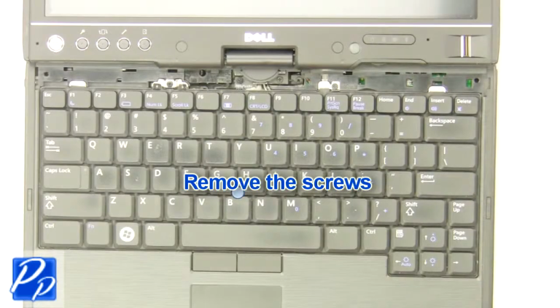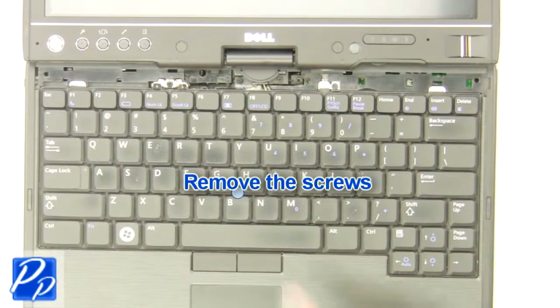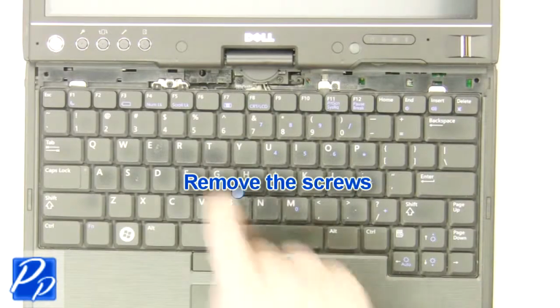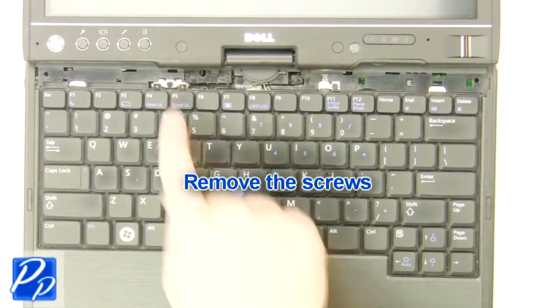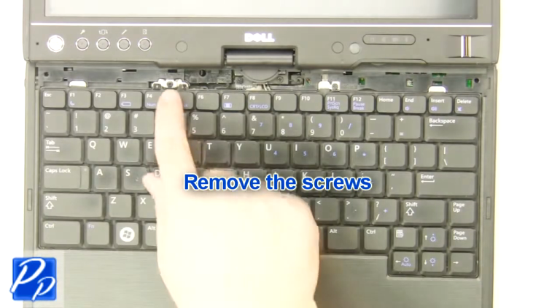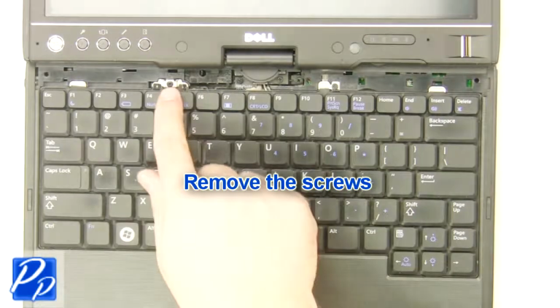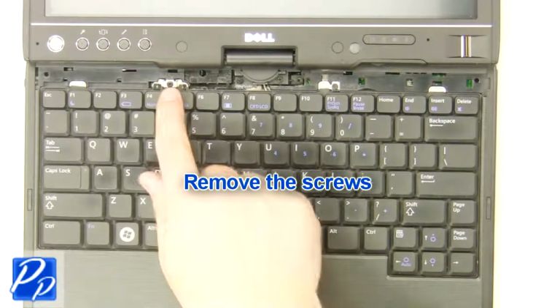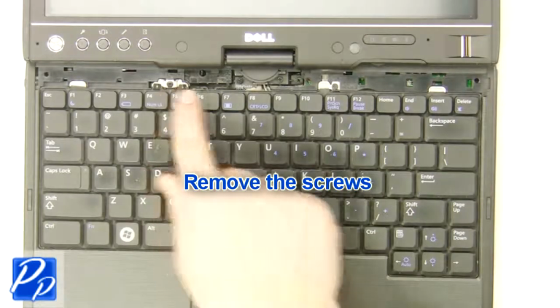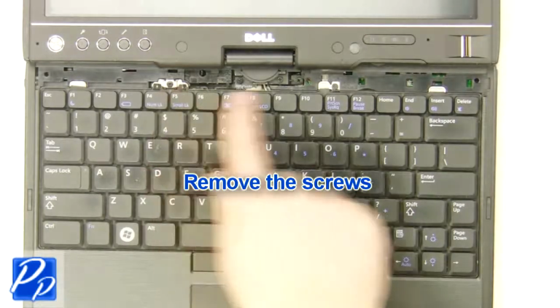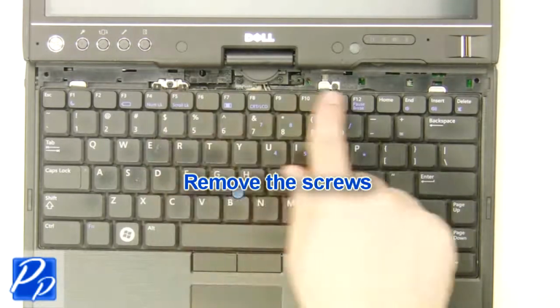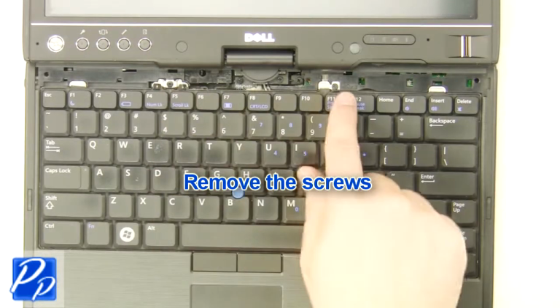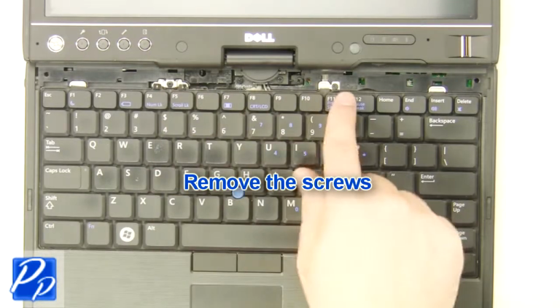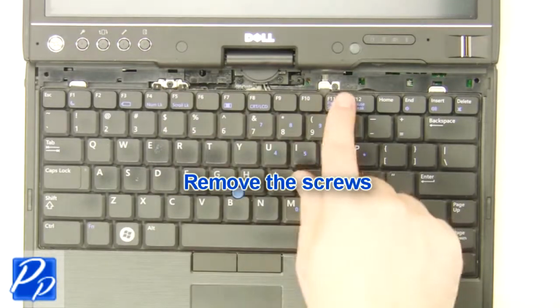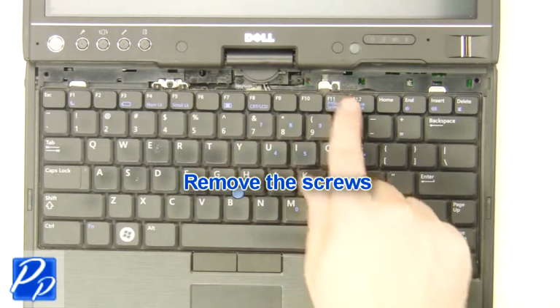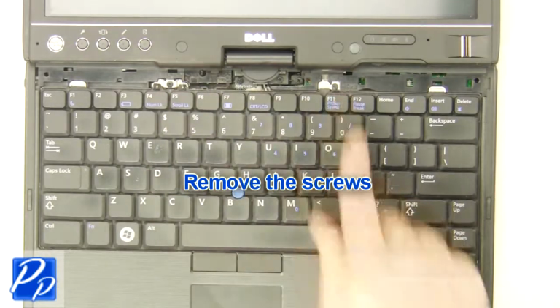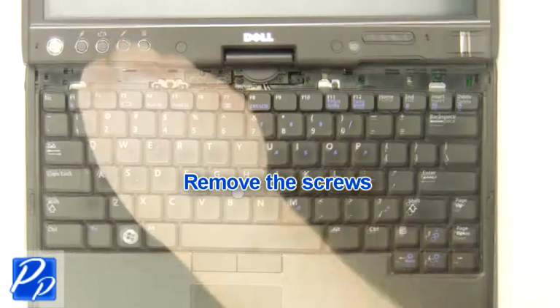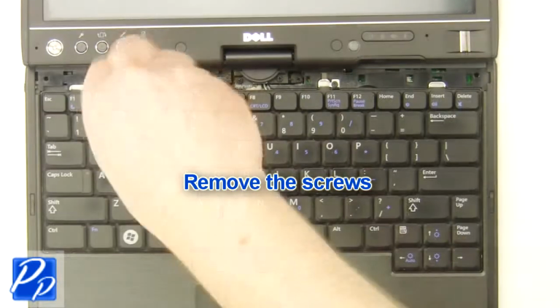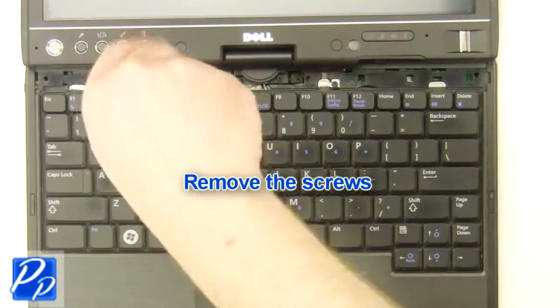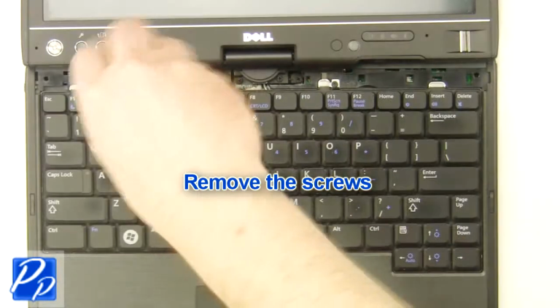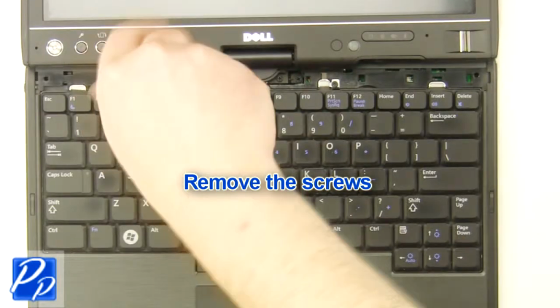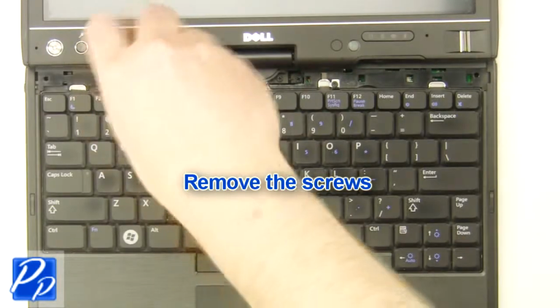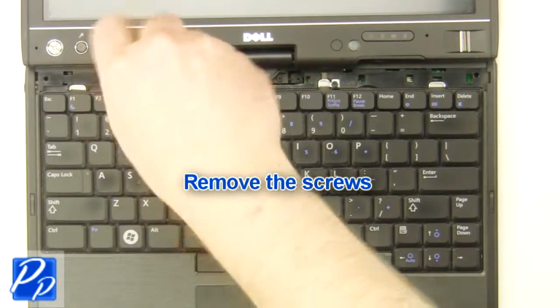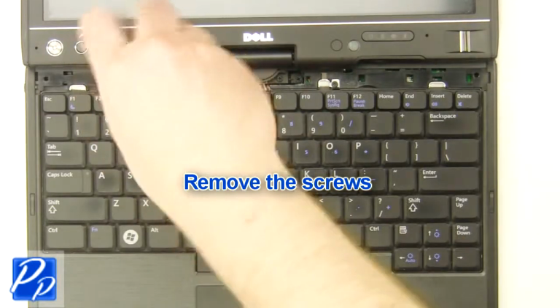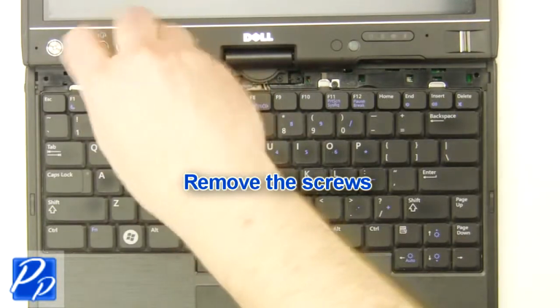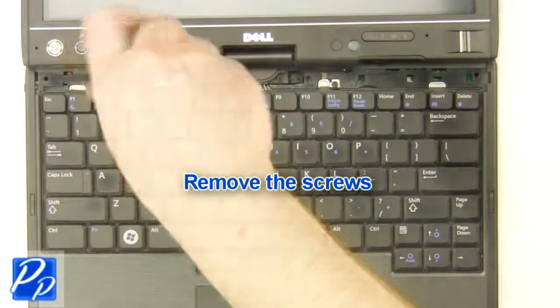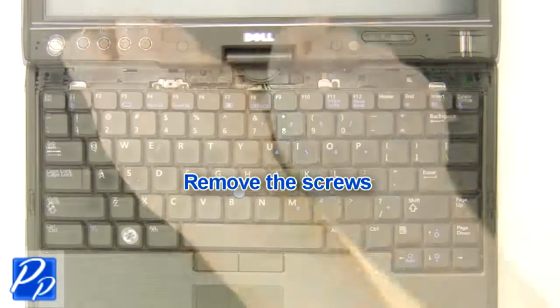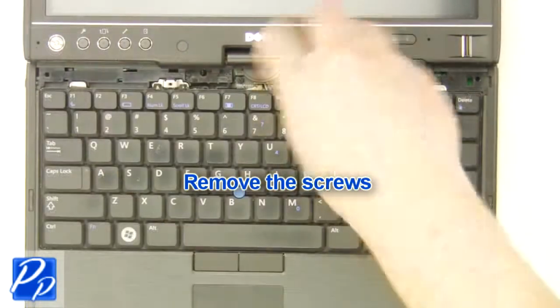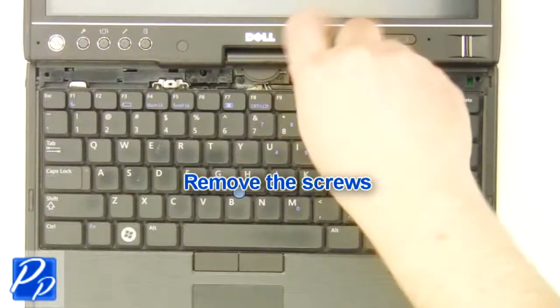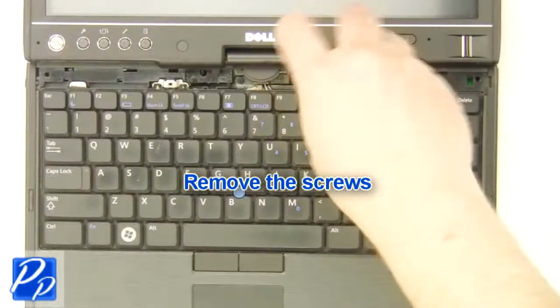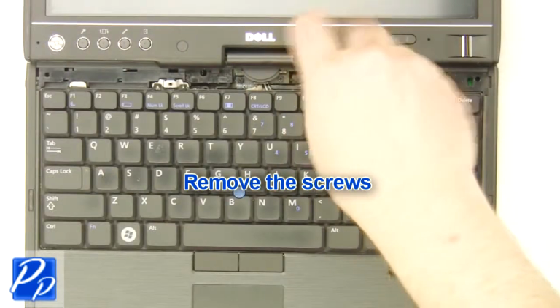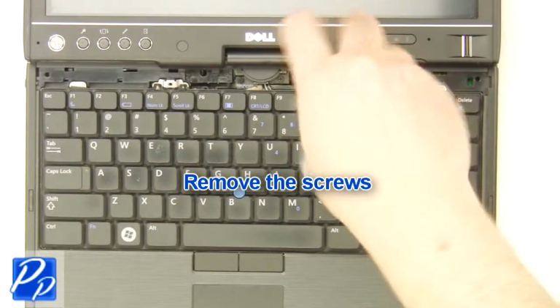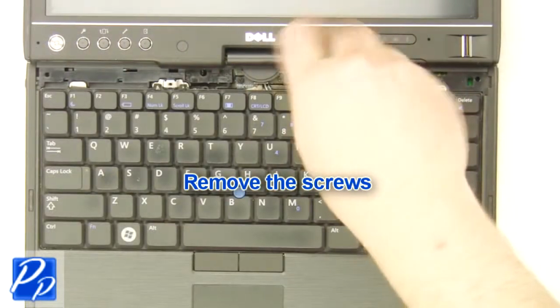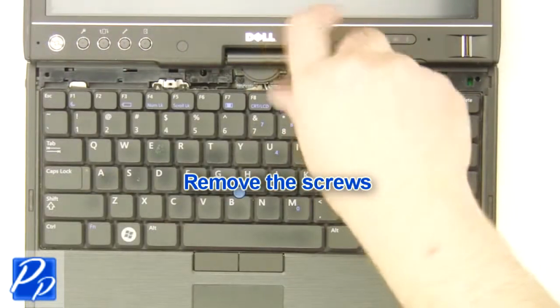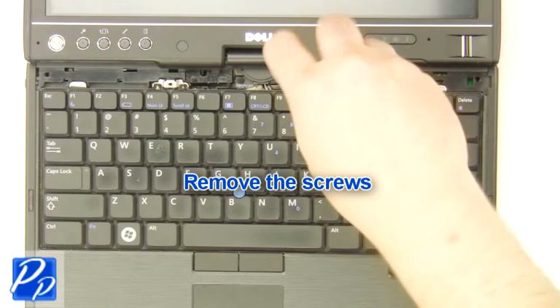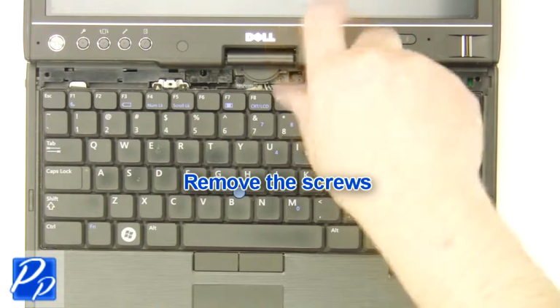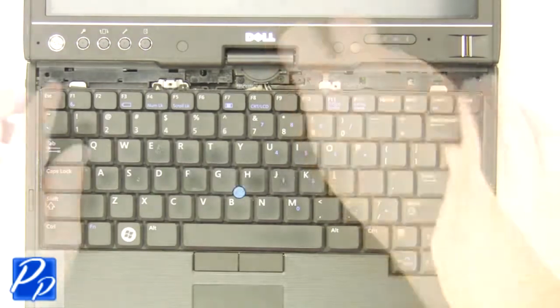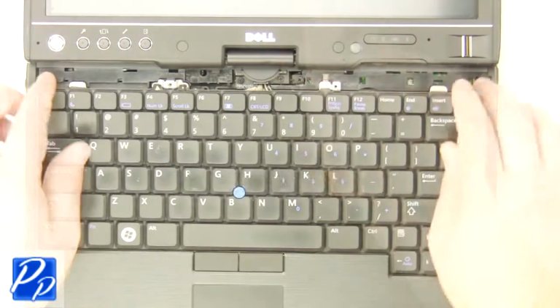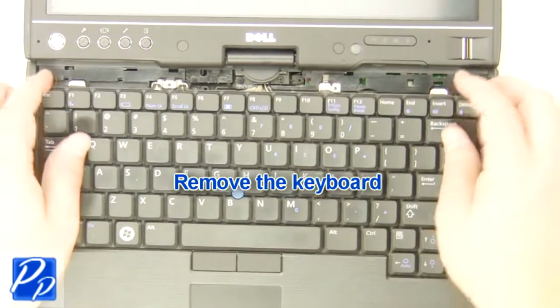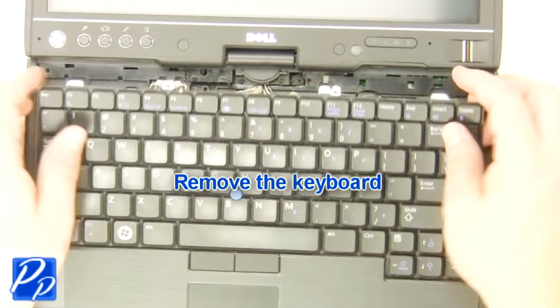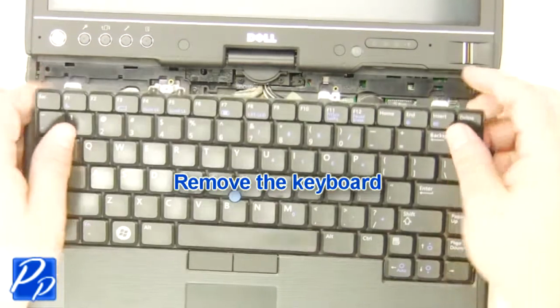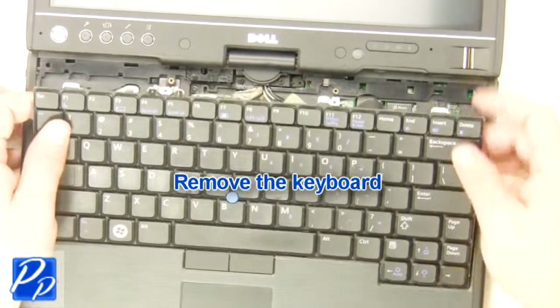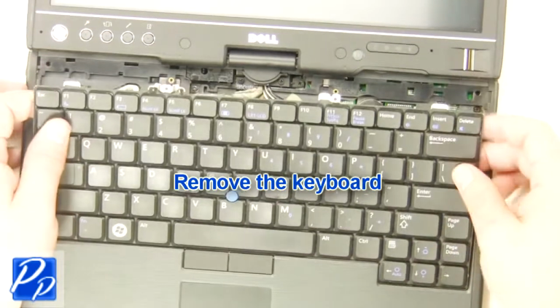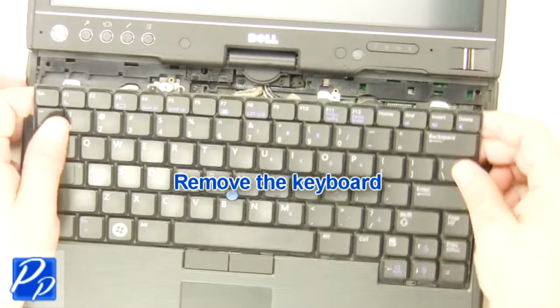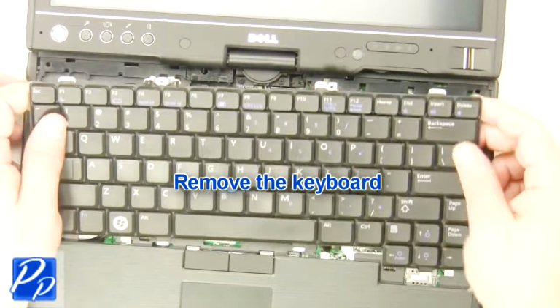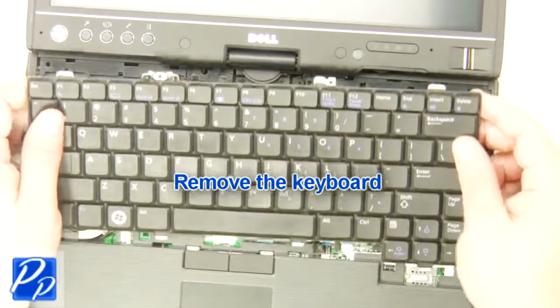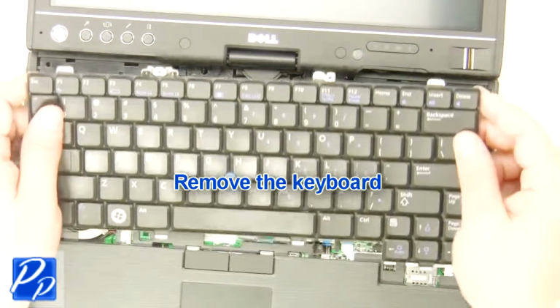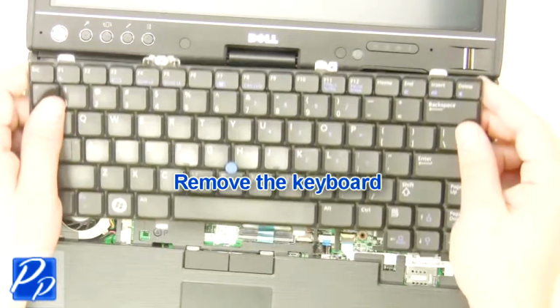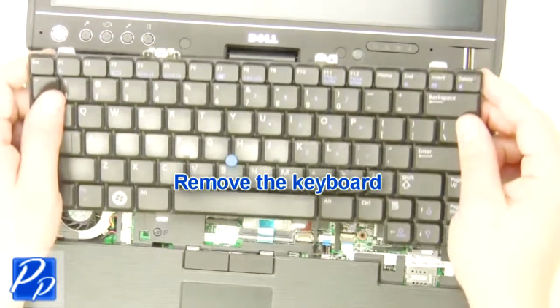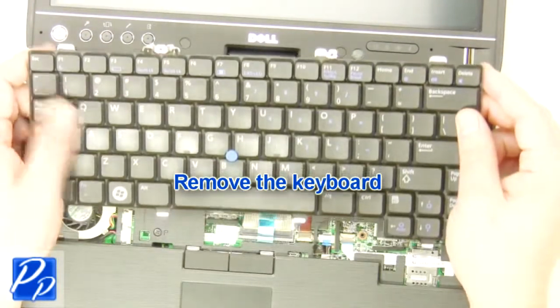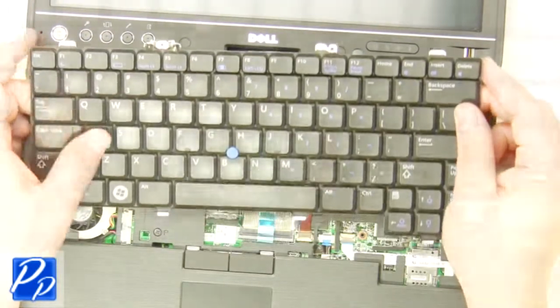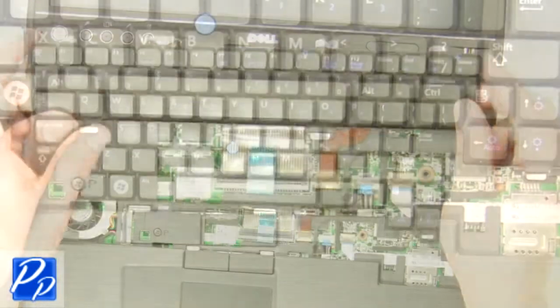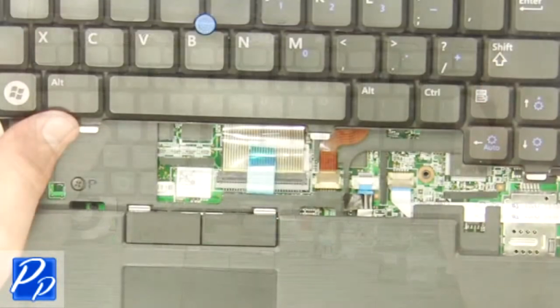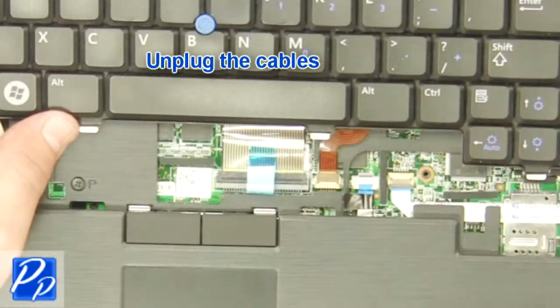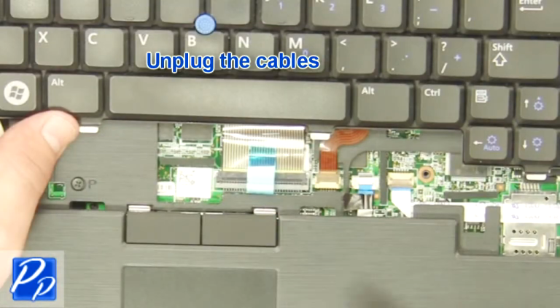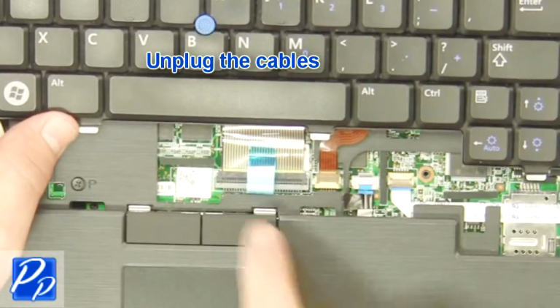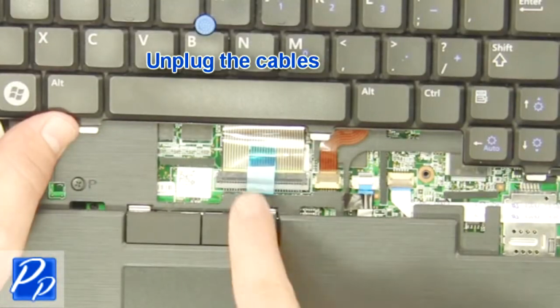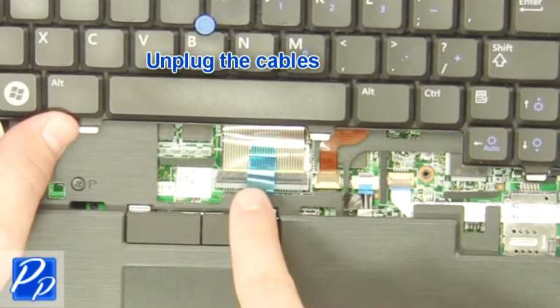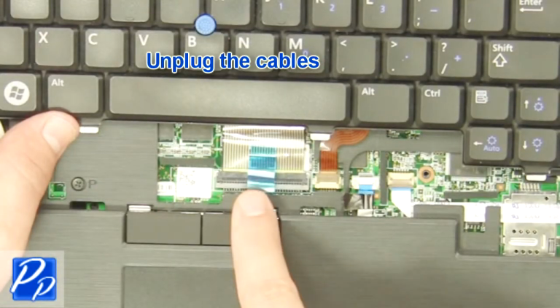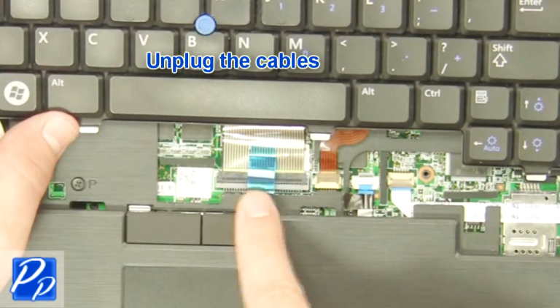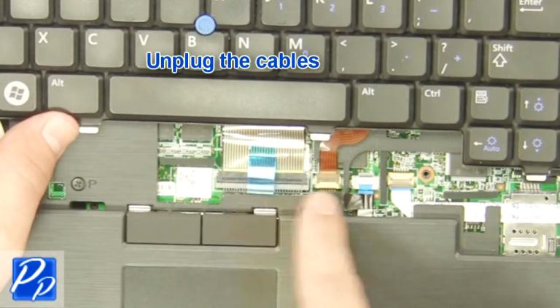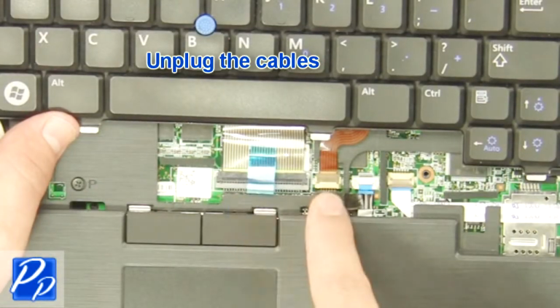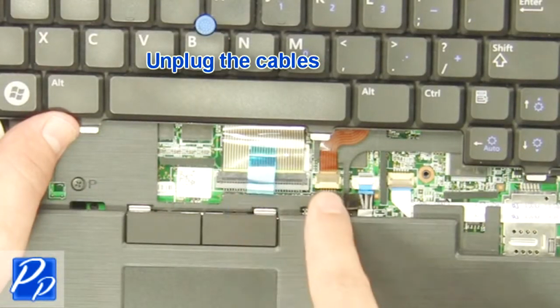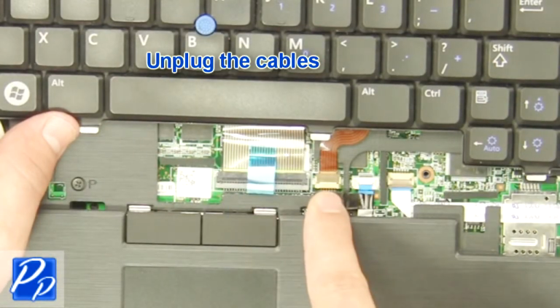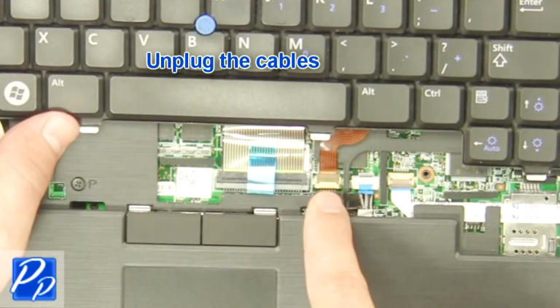Remove the screws. Remove the keyboard. Unplug the cables.